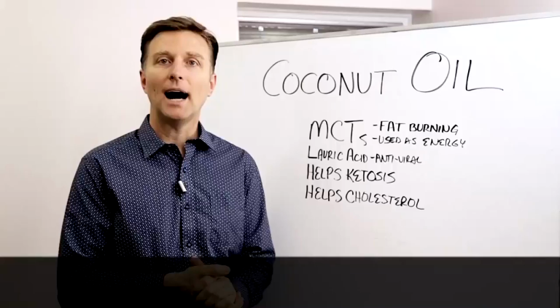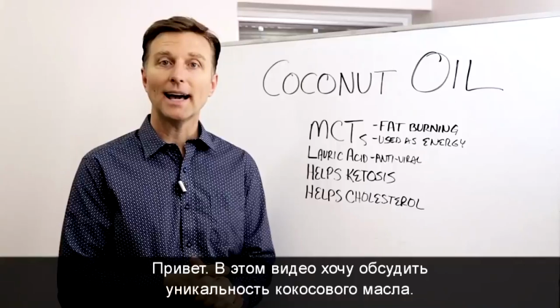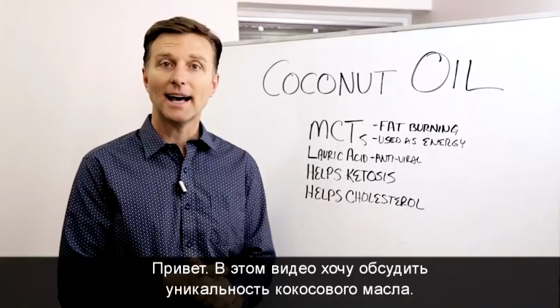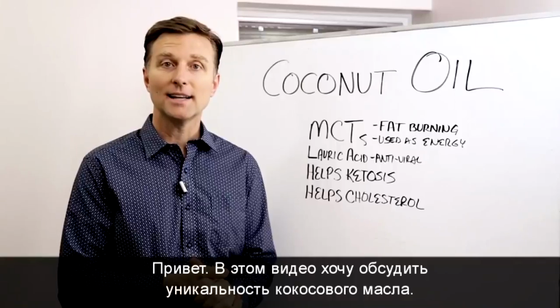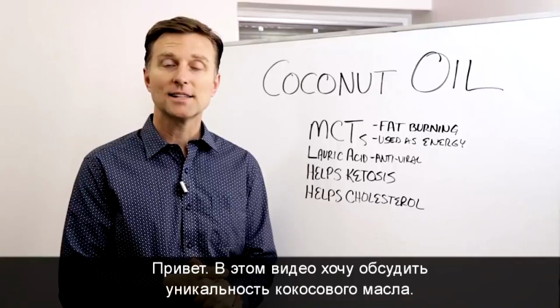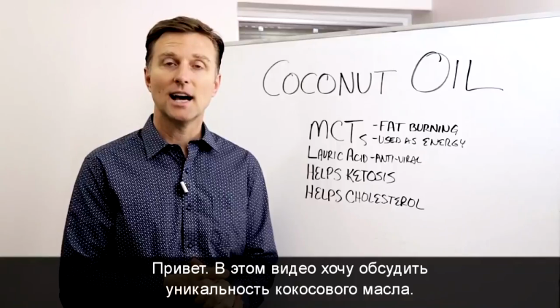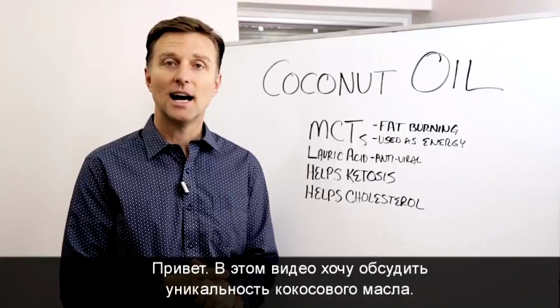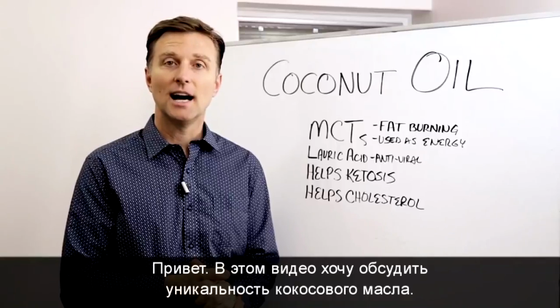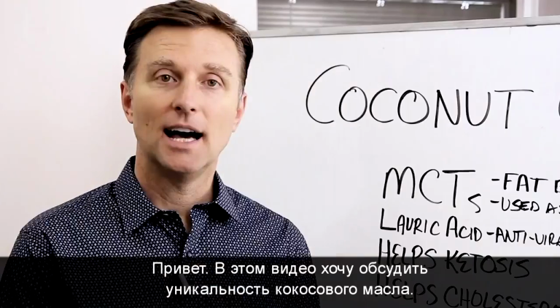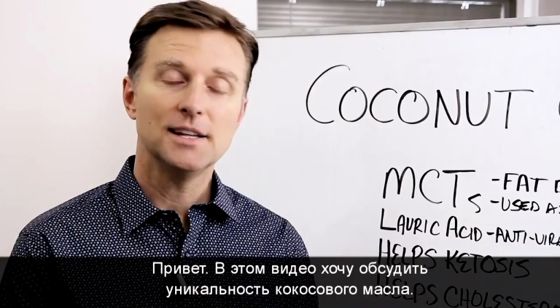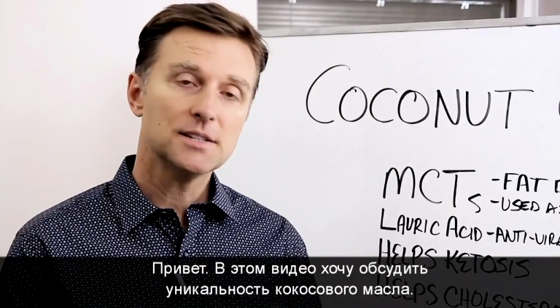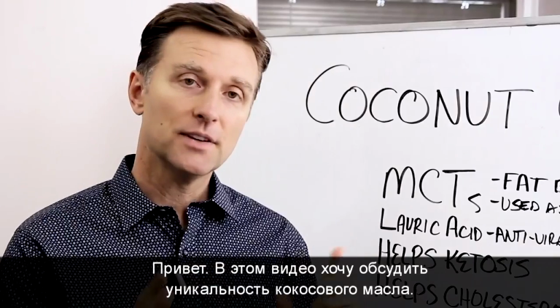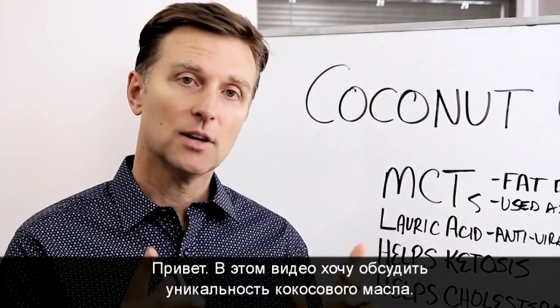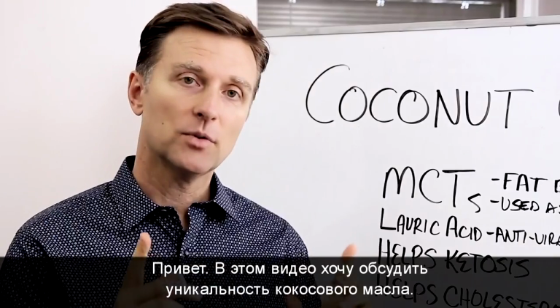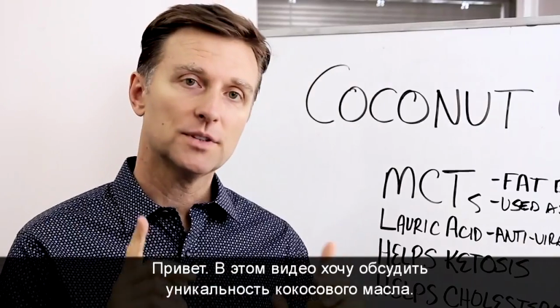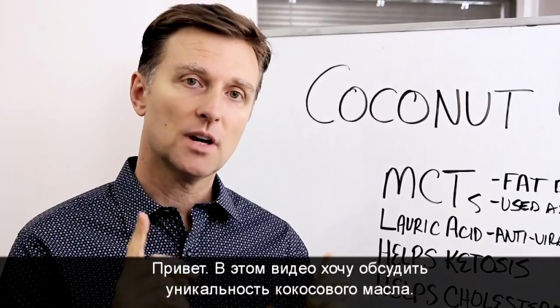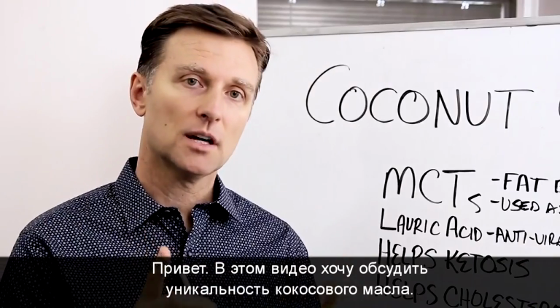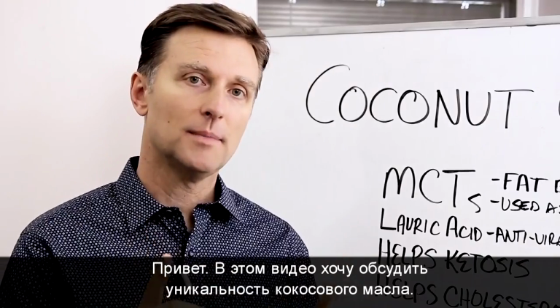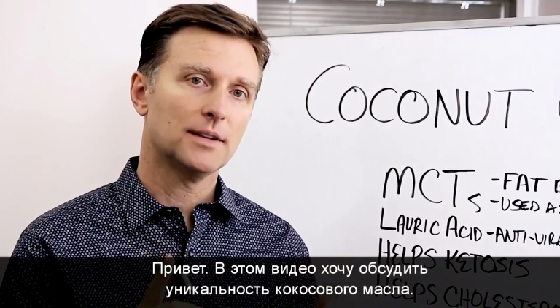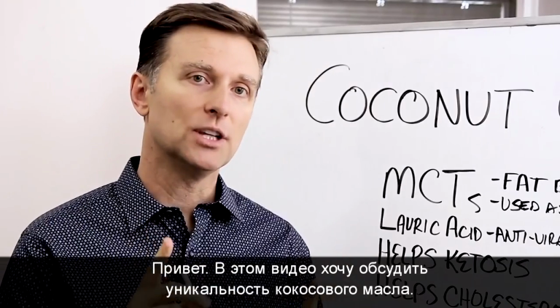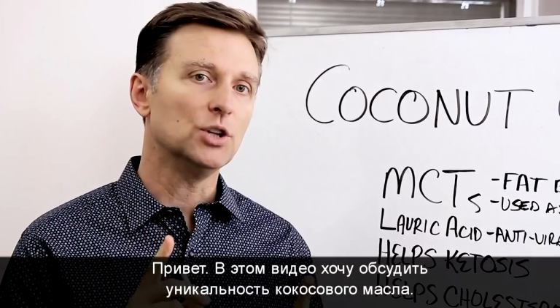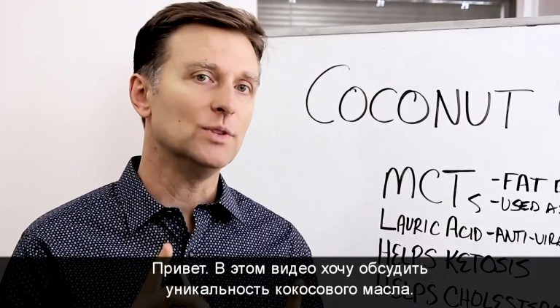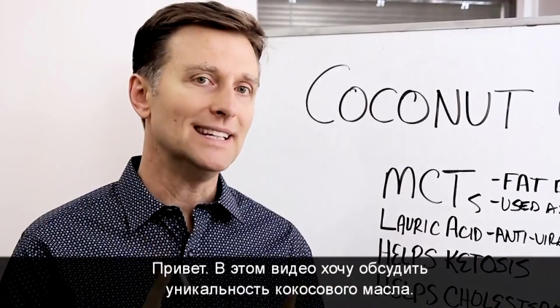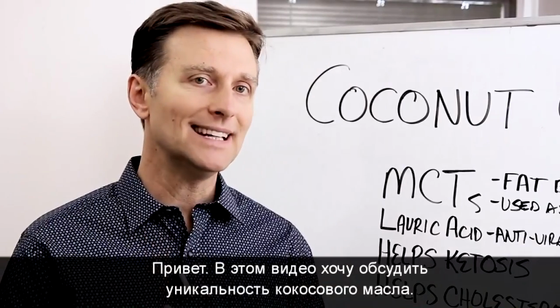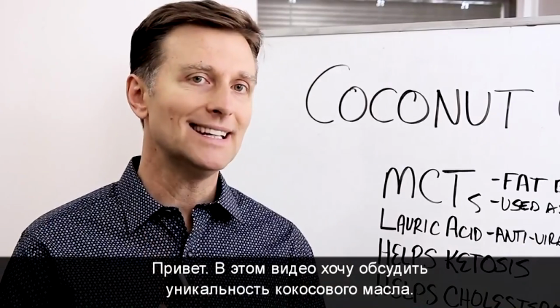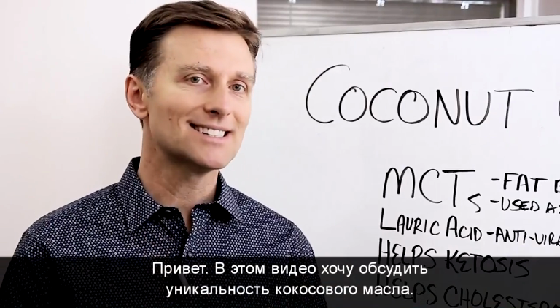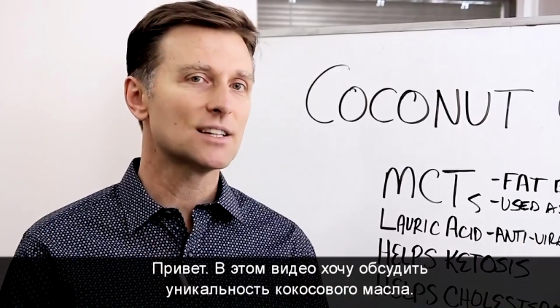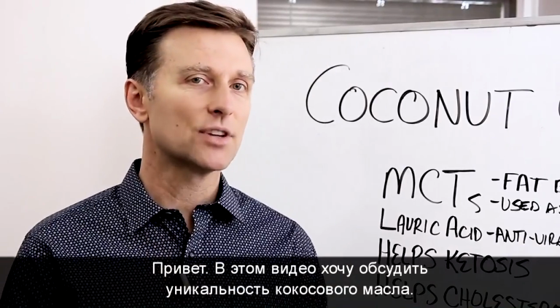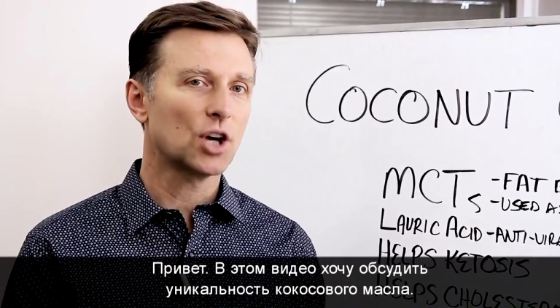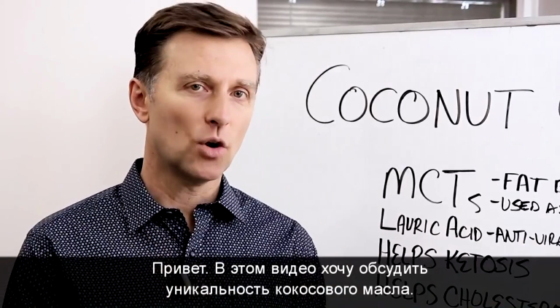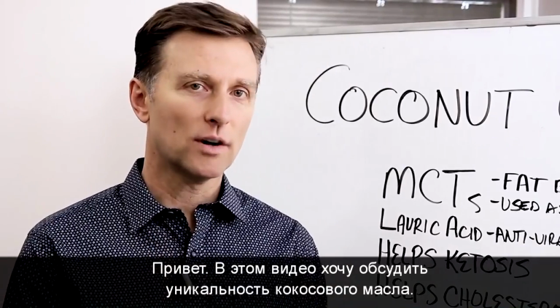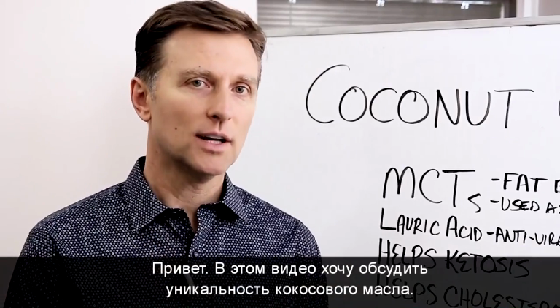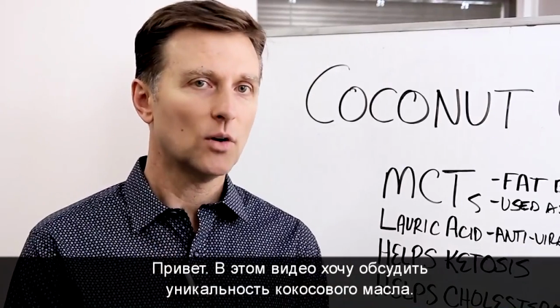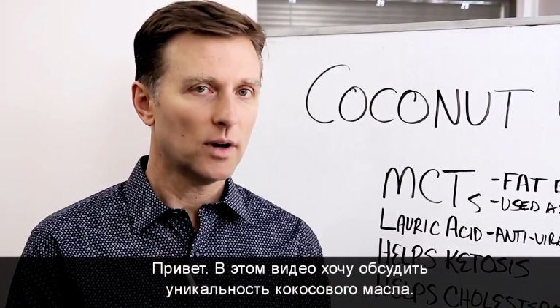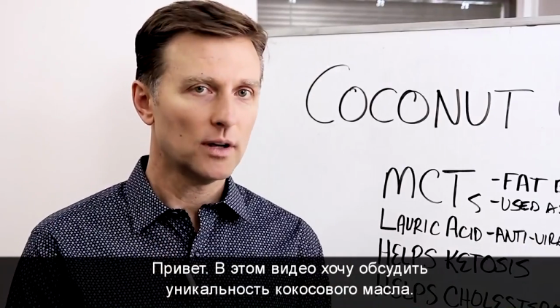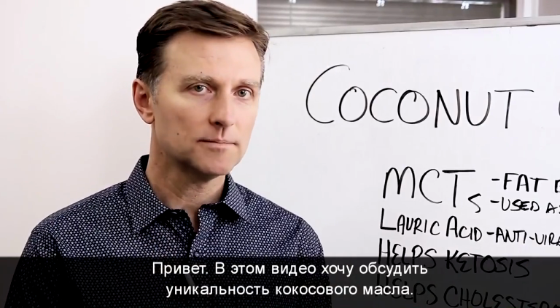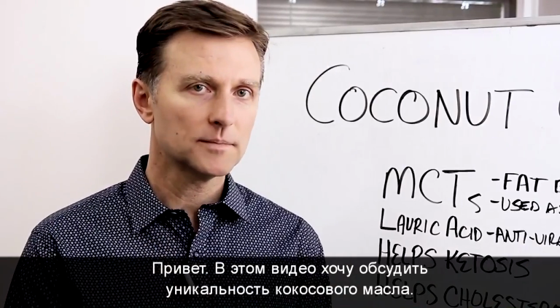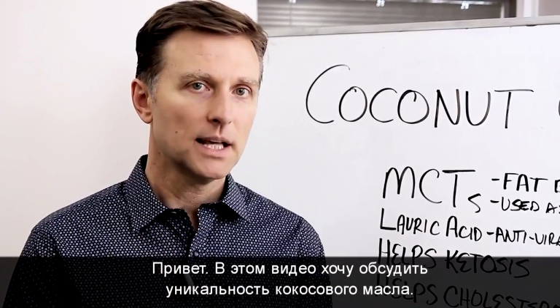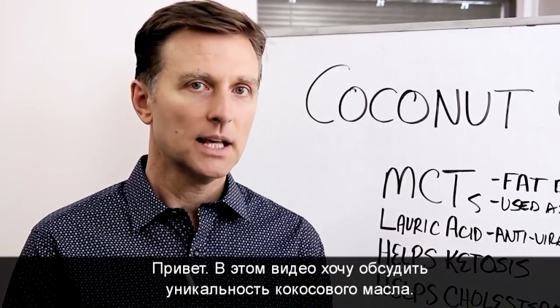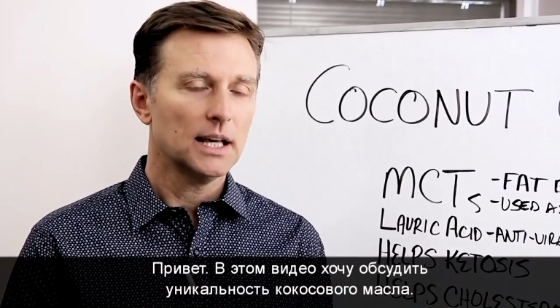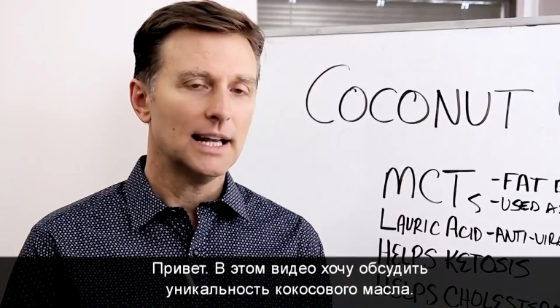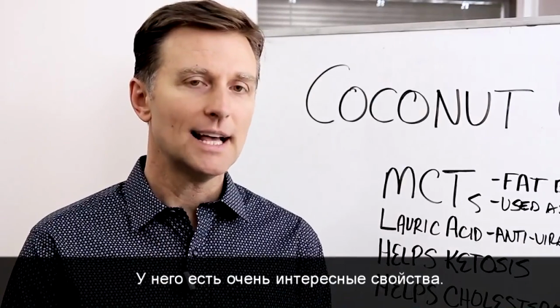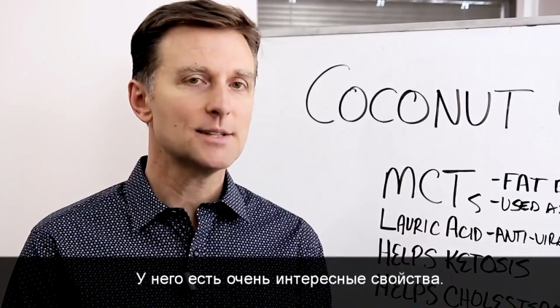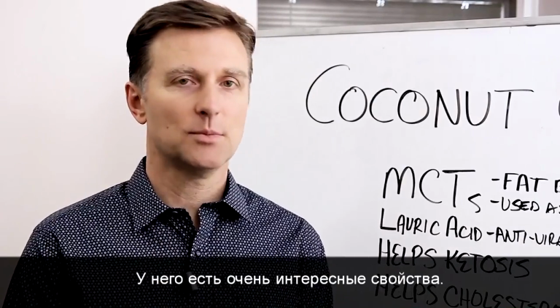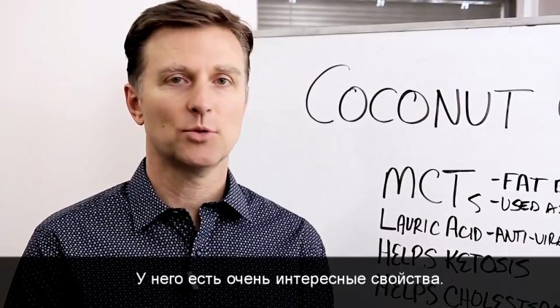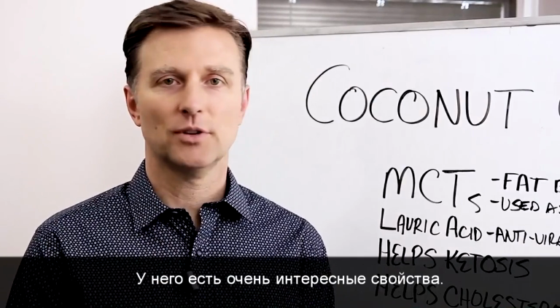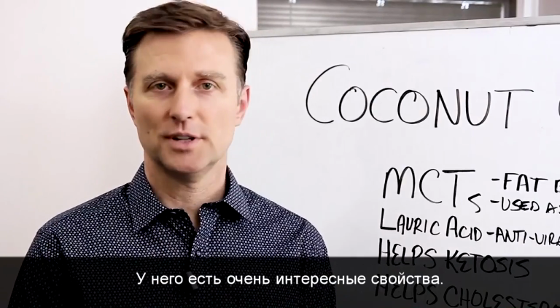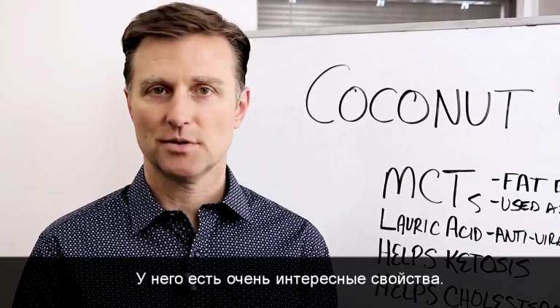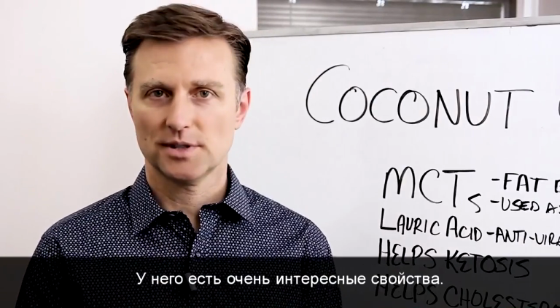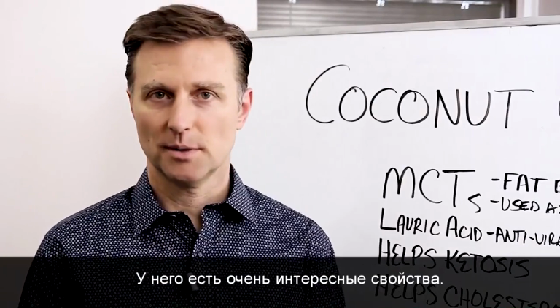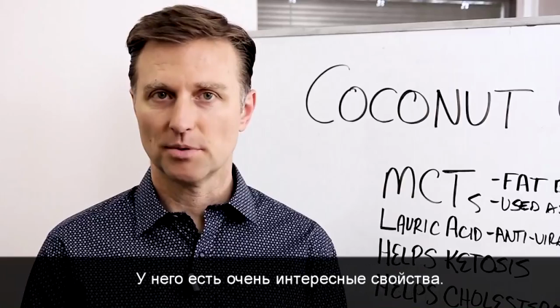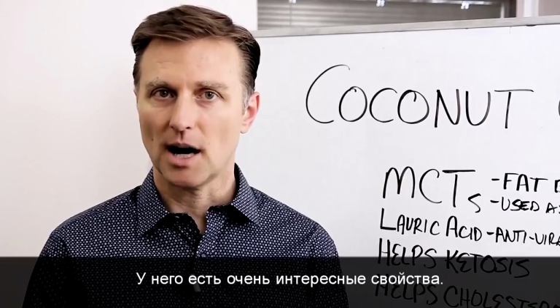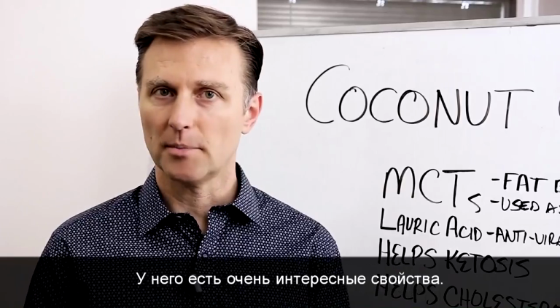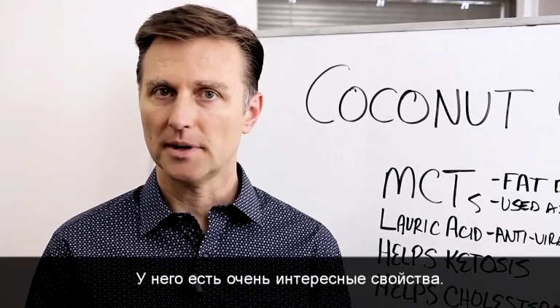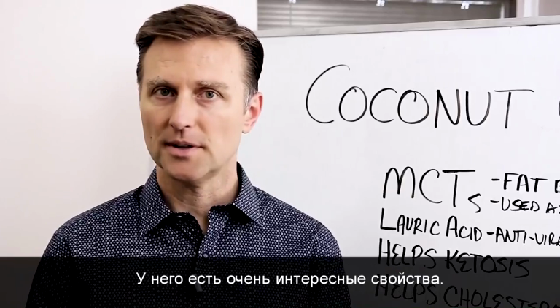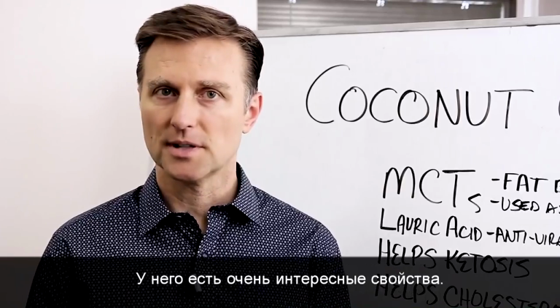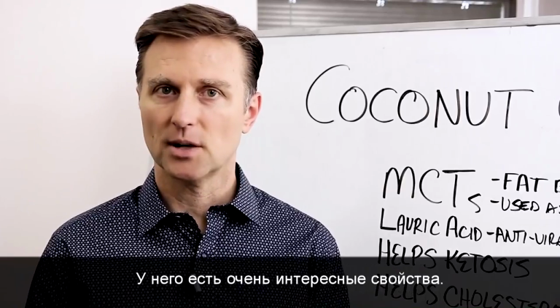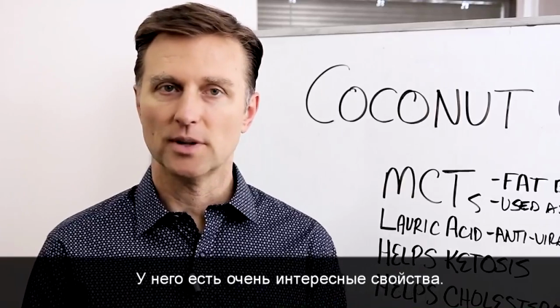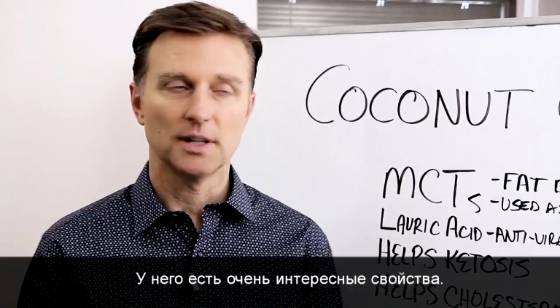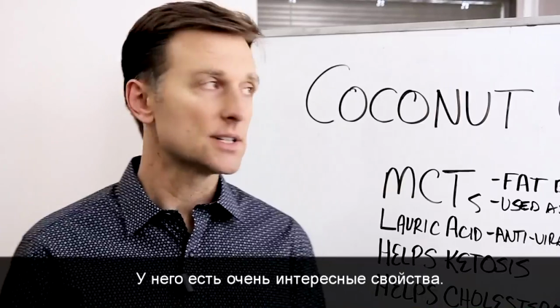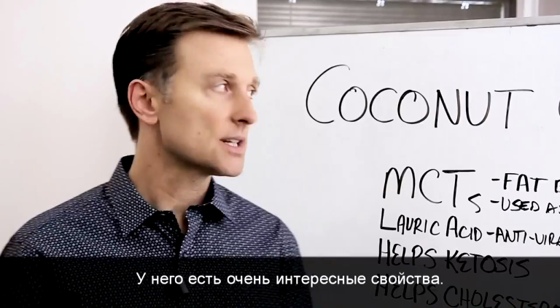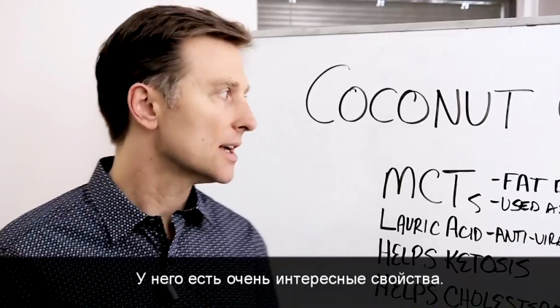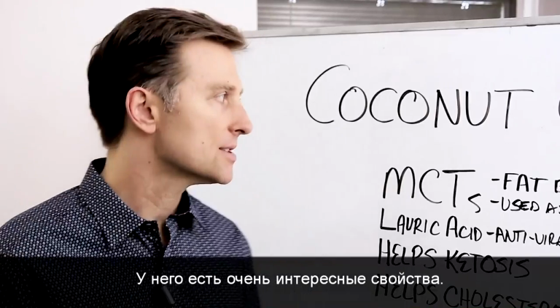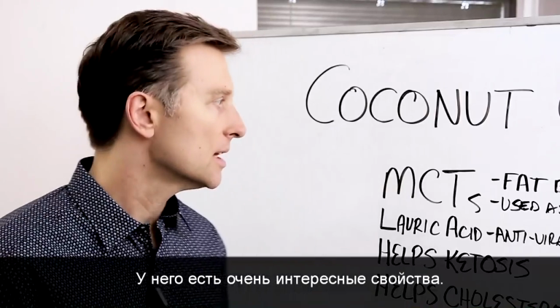Hi guys. In this video, I want to talk about the uniqueness of coconut oil. It has some real interesting properties that I want to discuss.